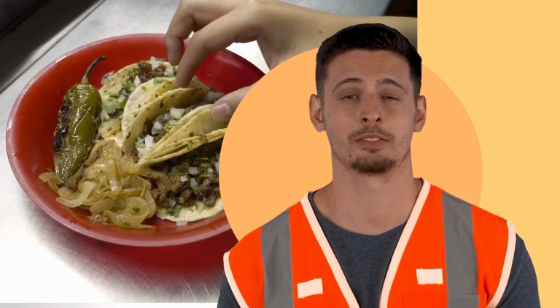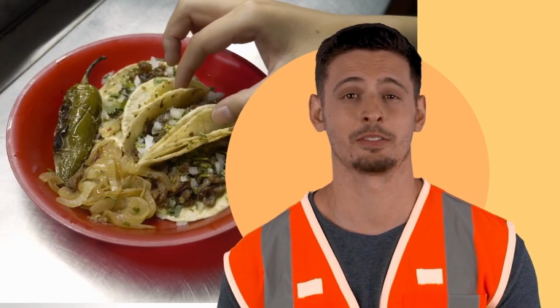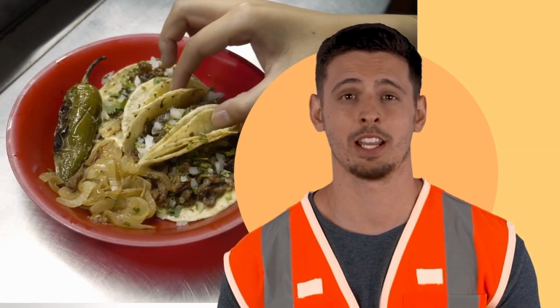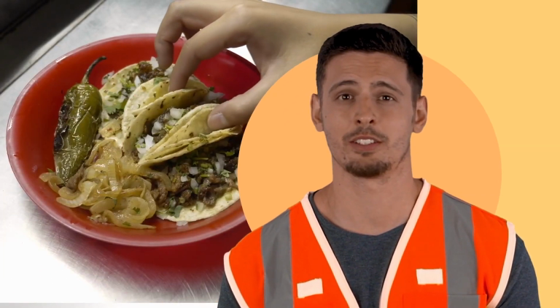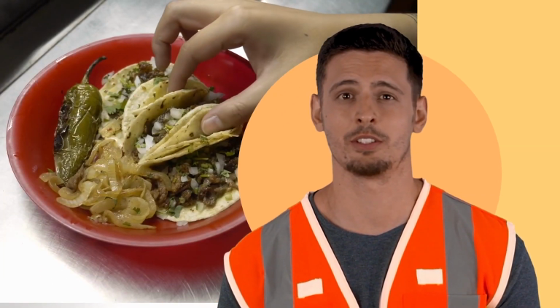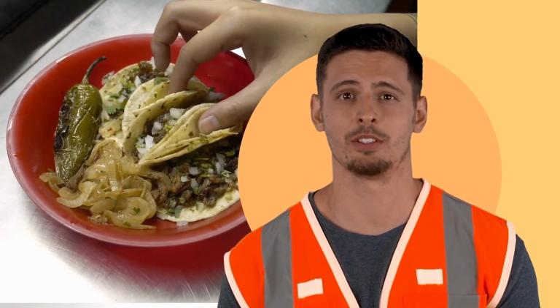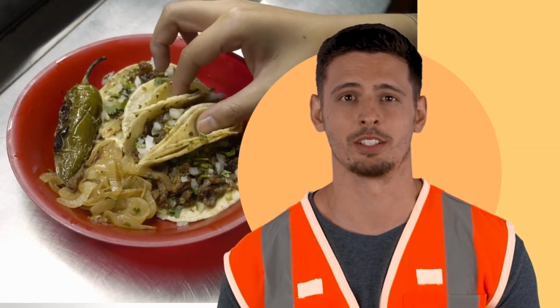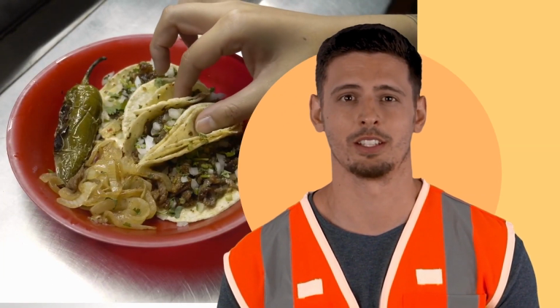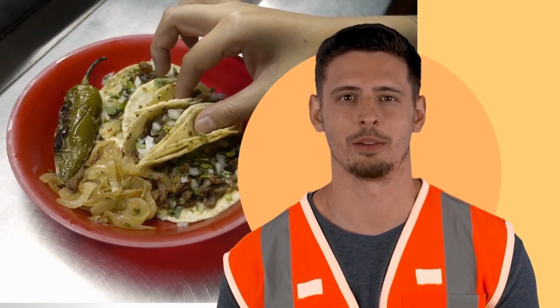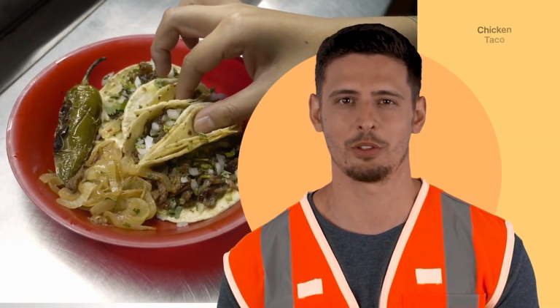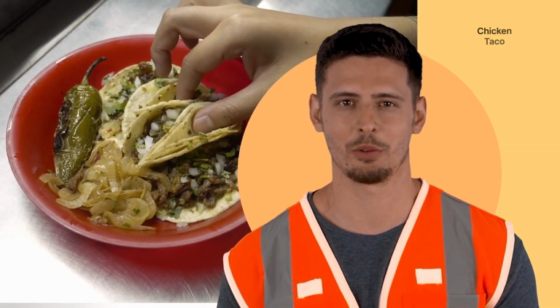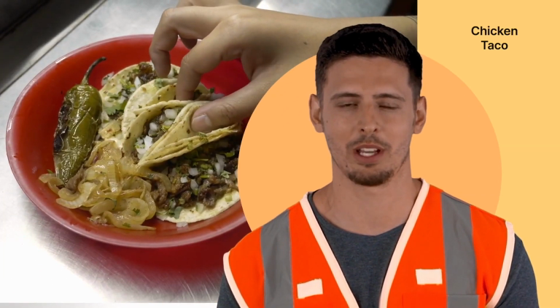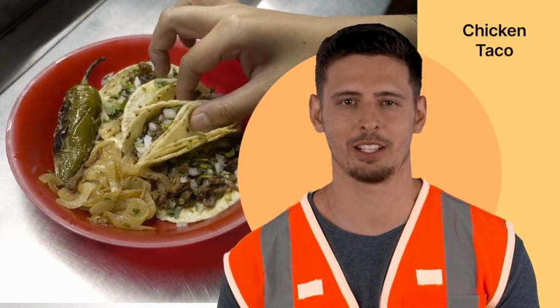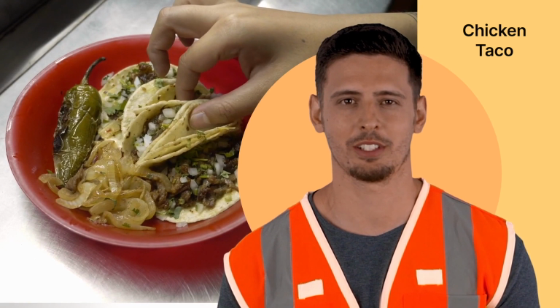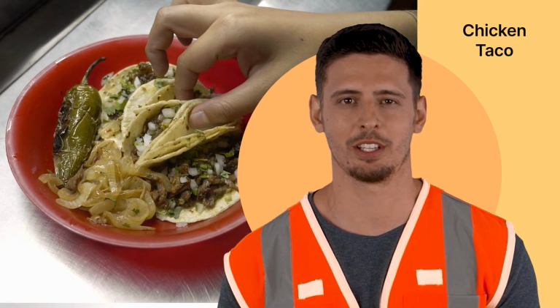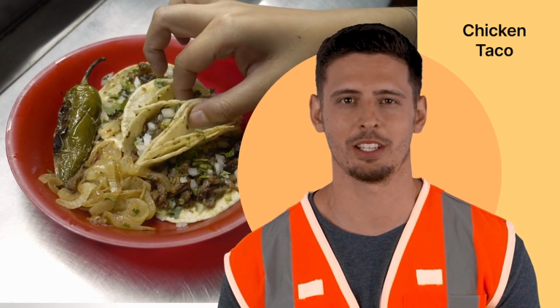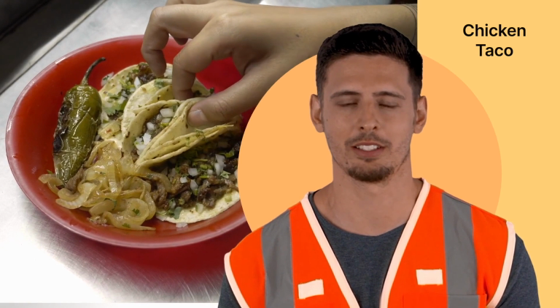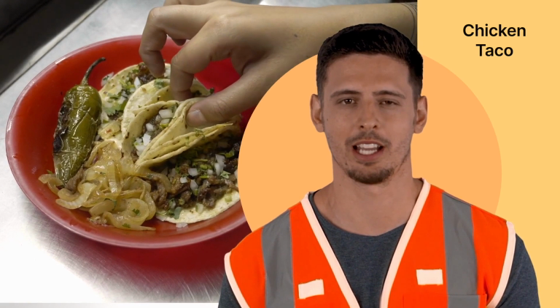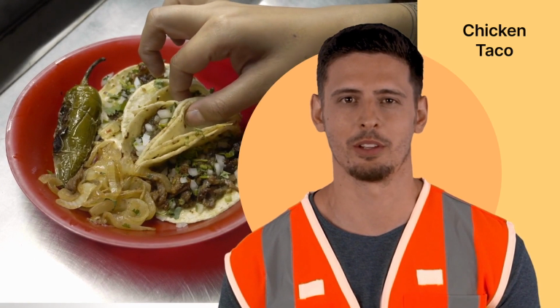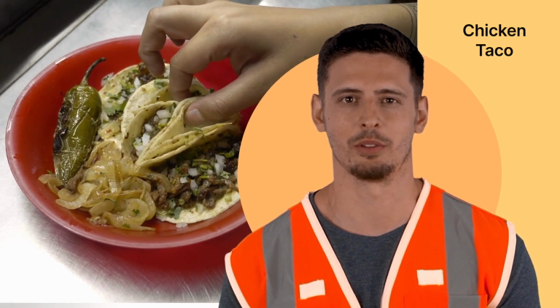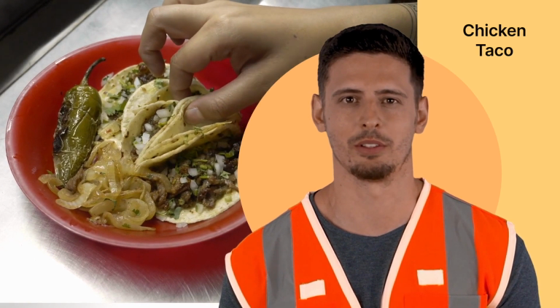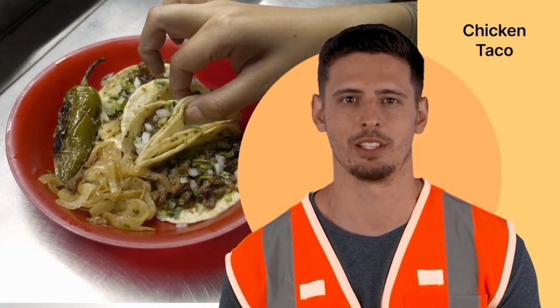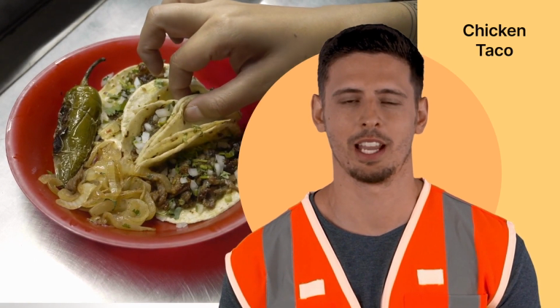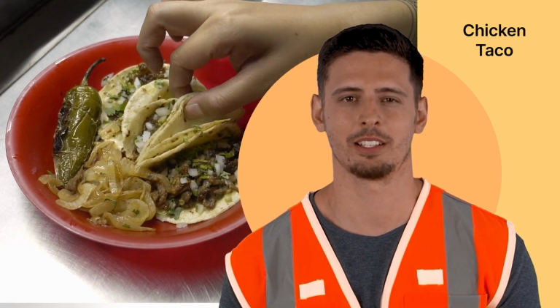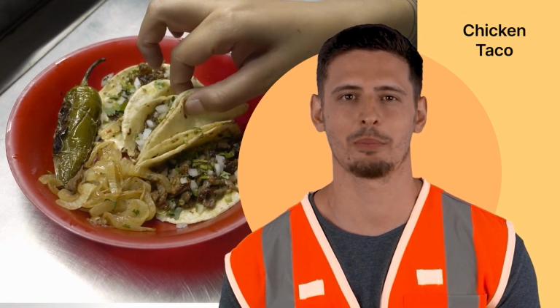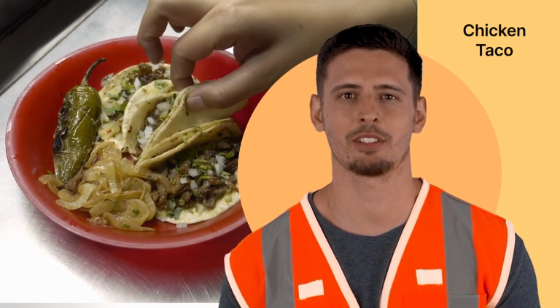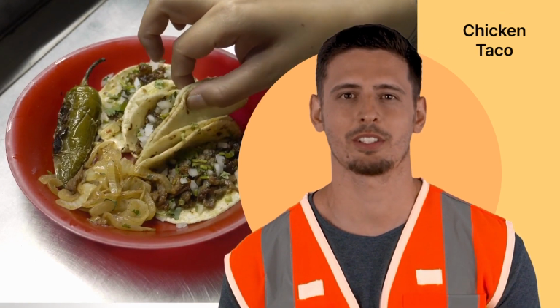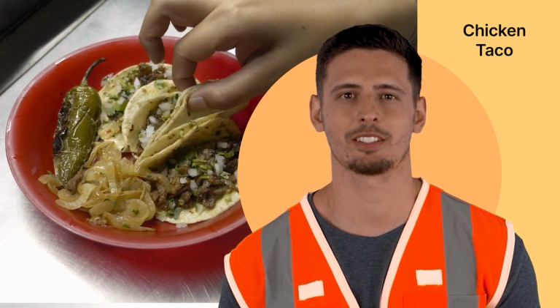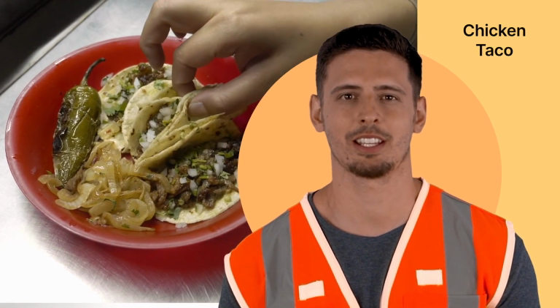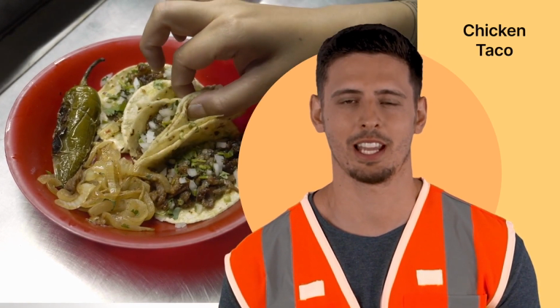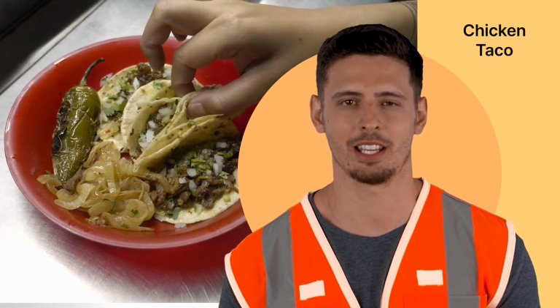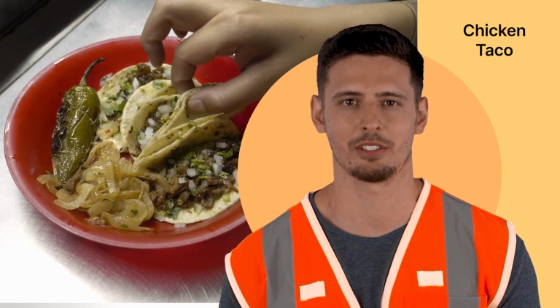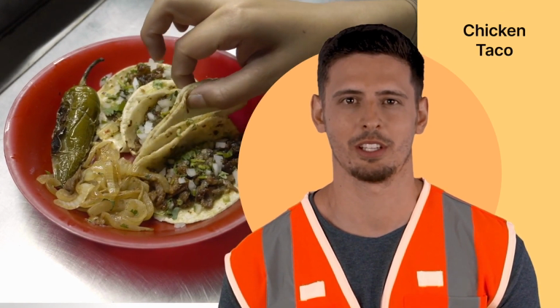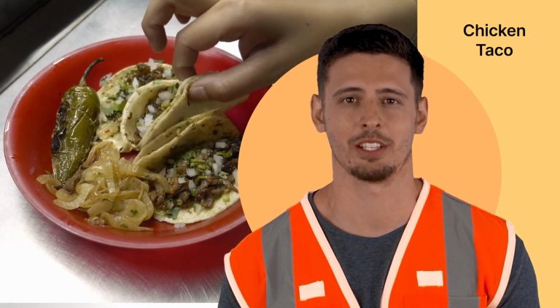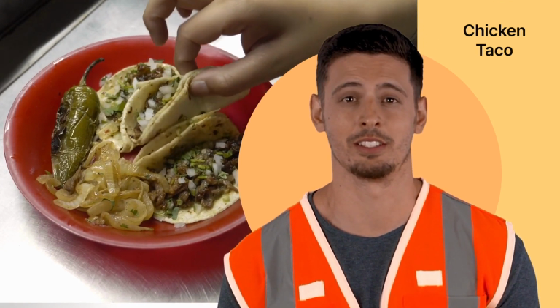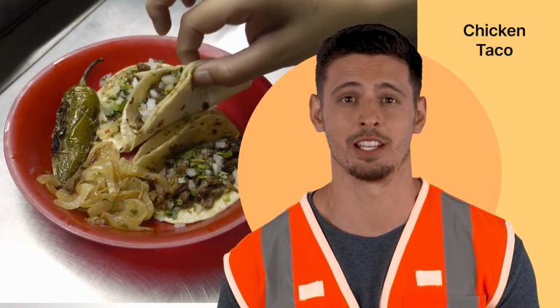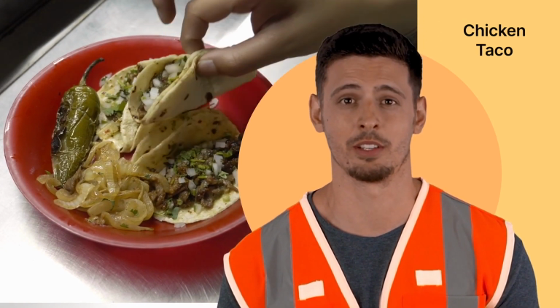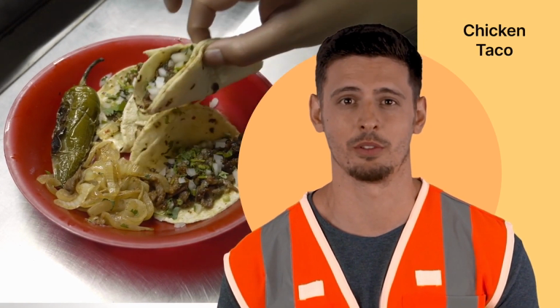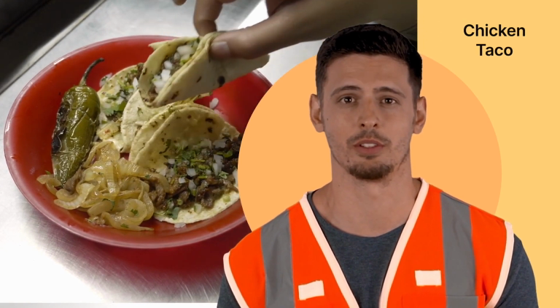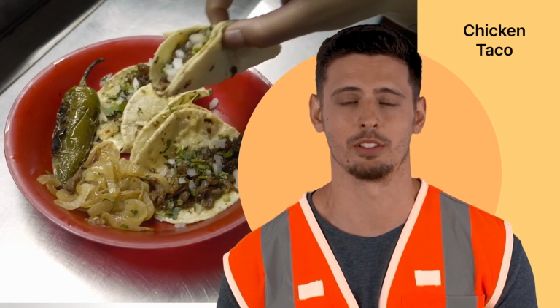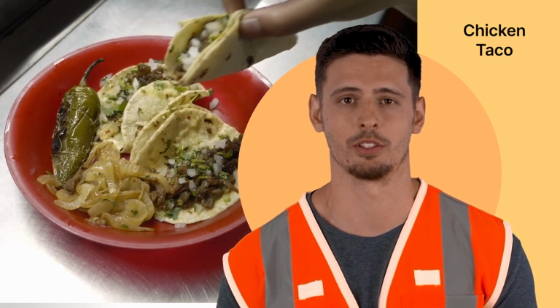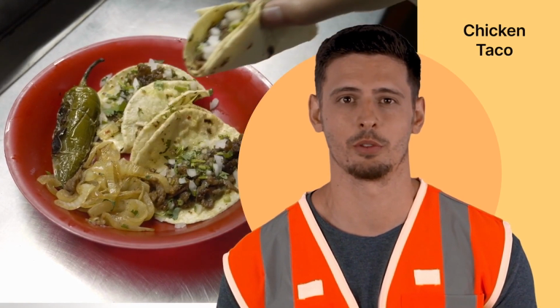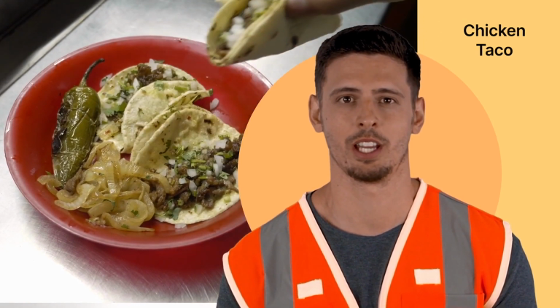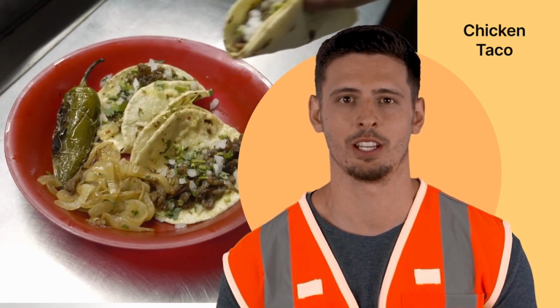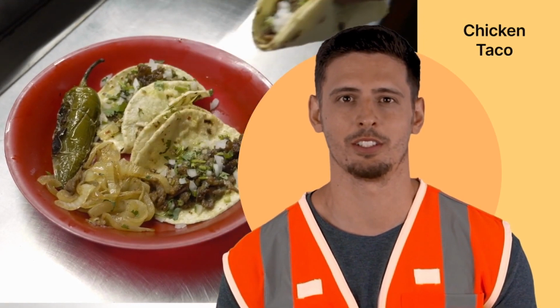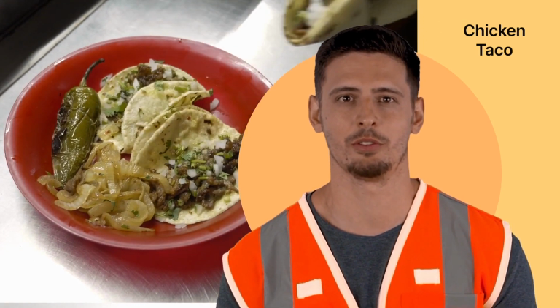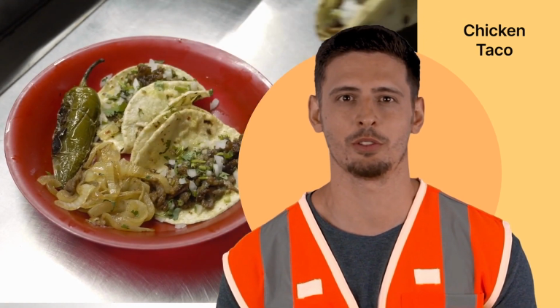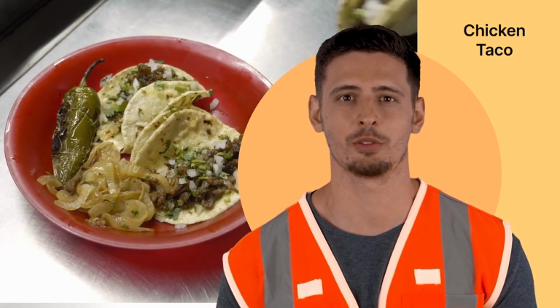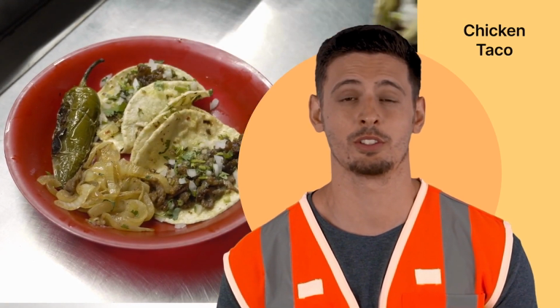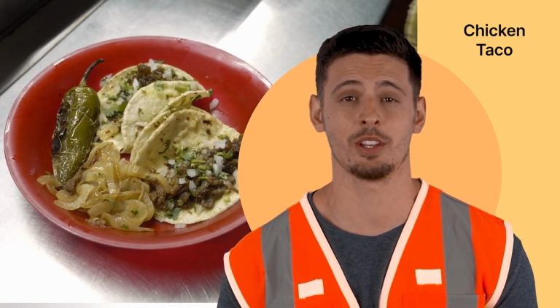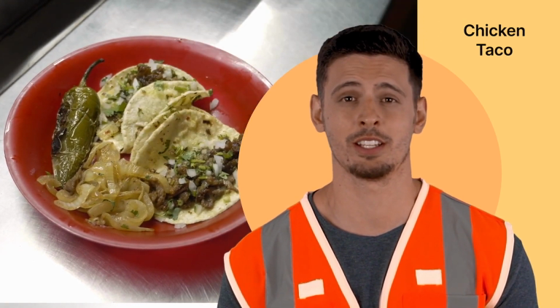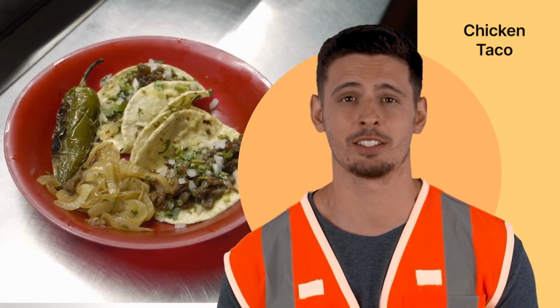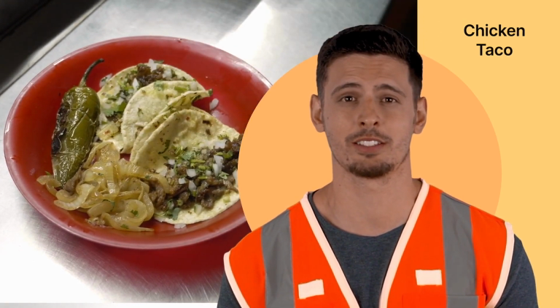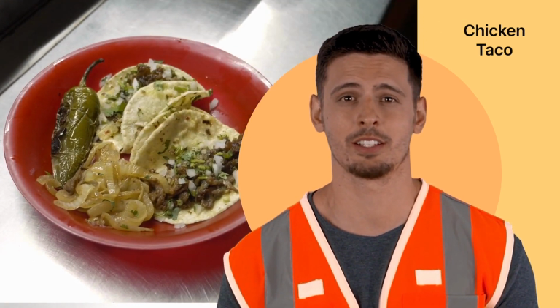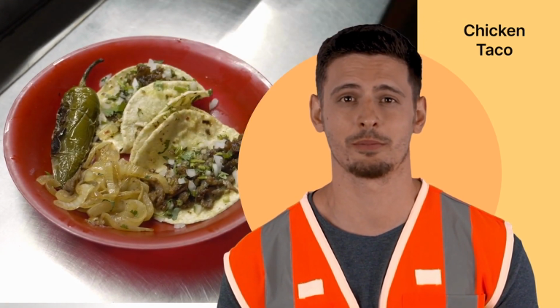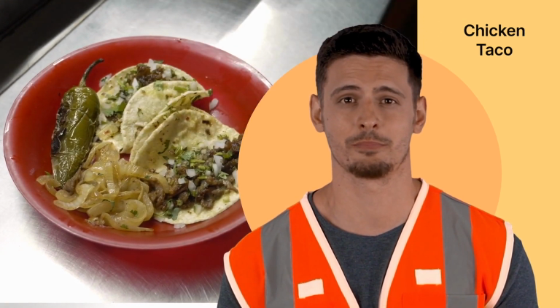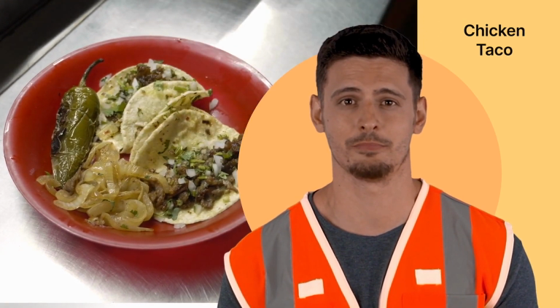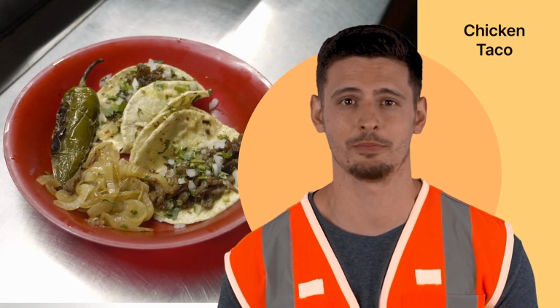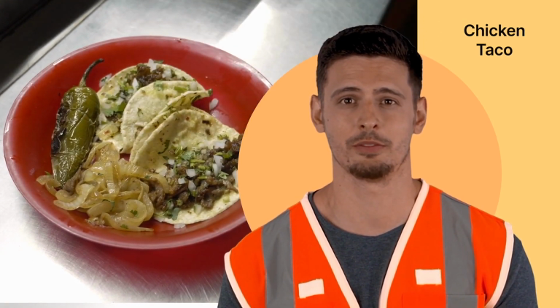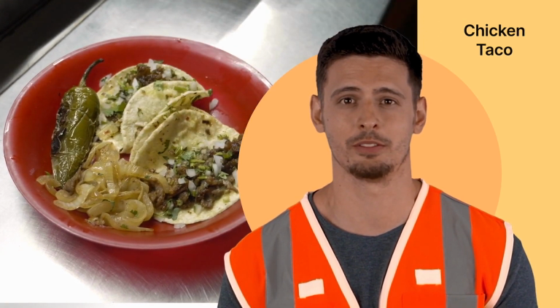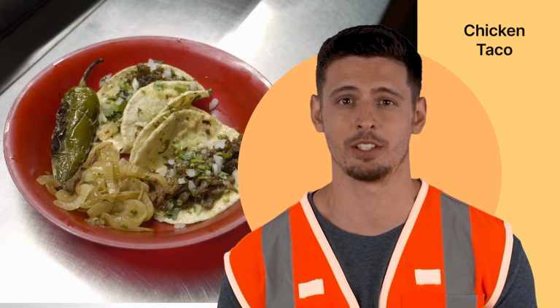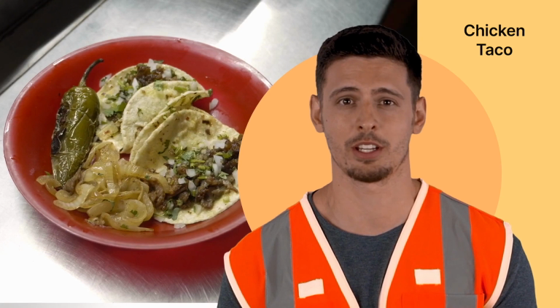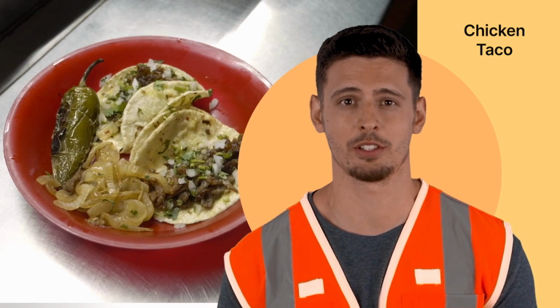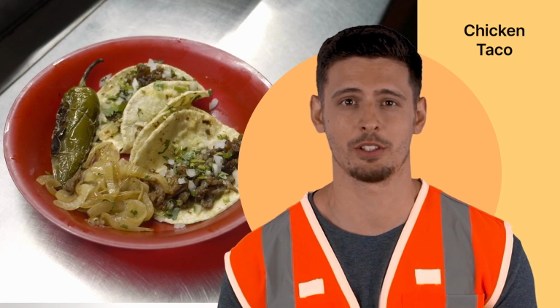If you like chicken tacos as much as I like chicken tacos, you can hit subscribe.